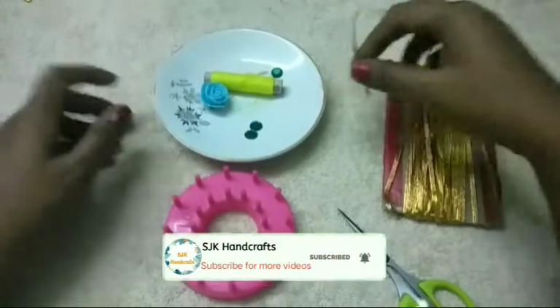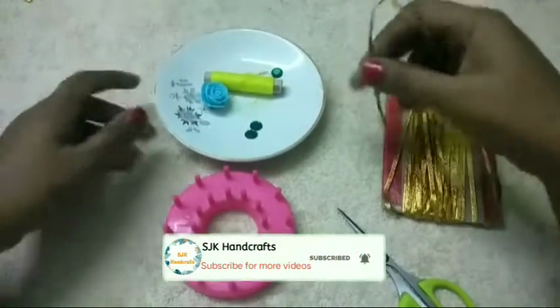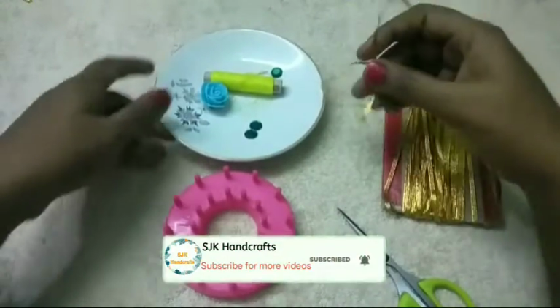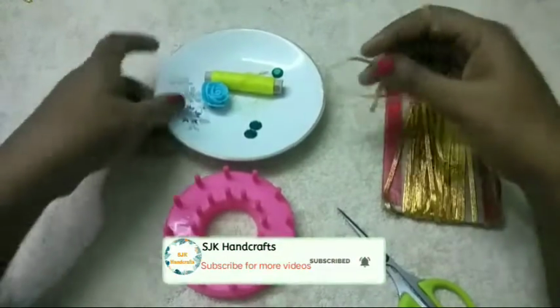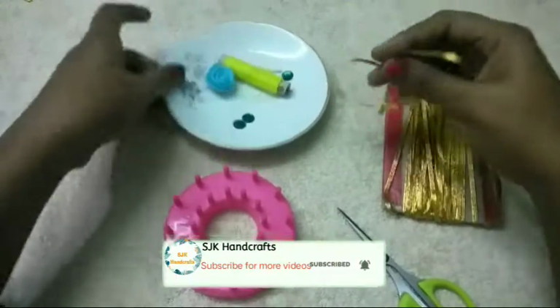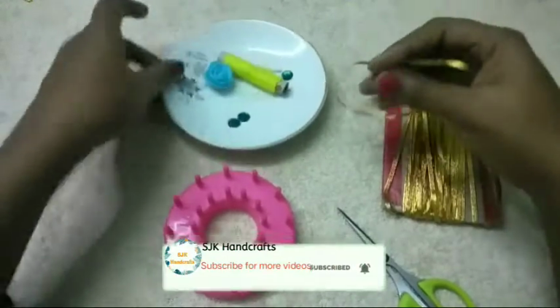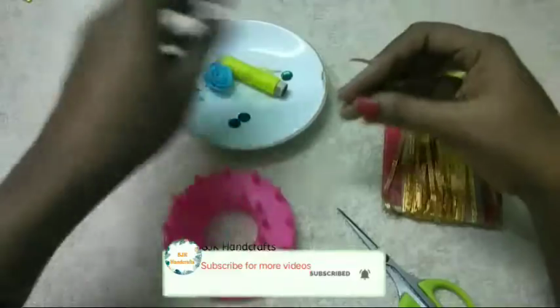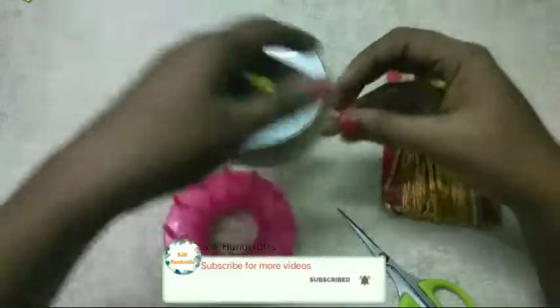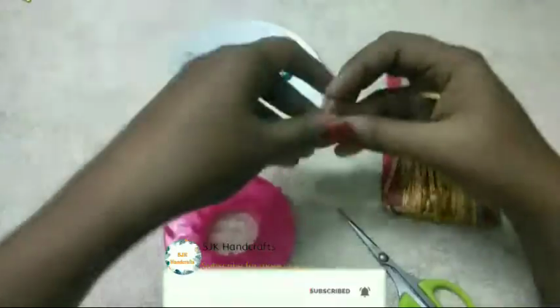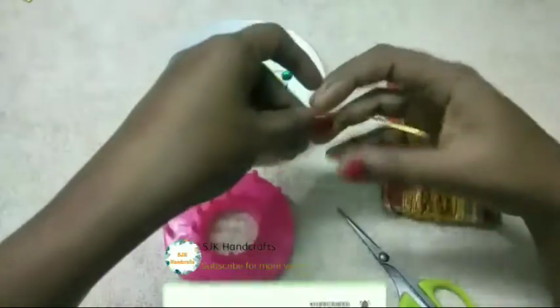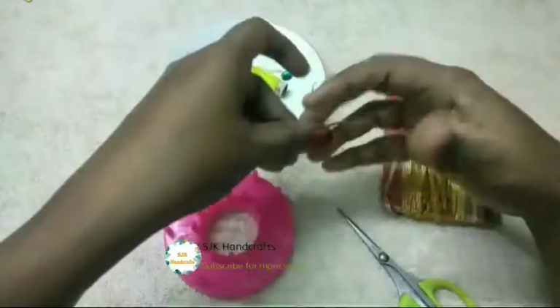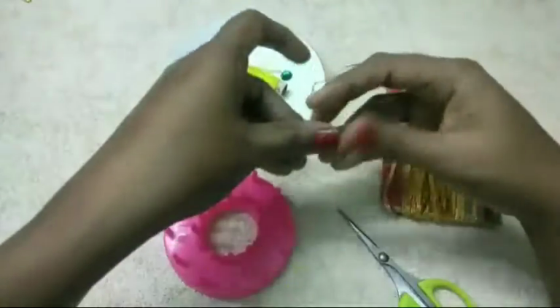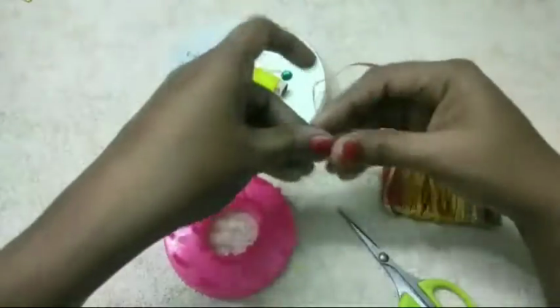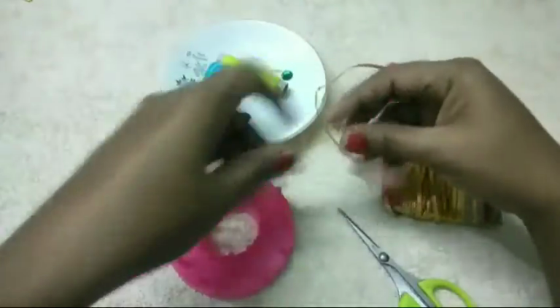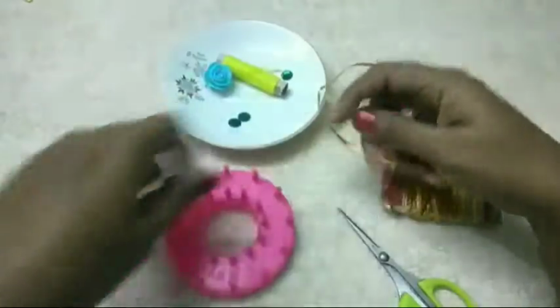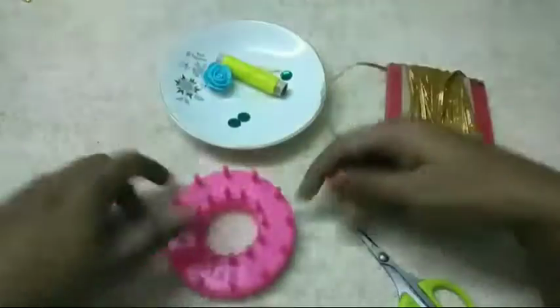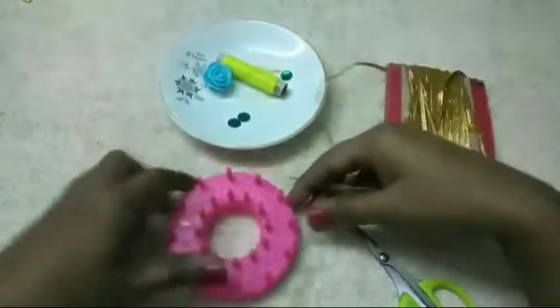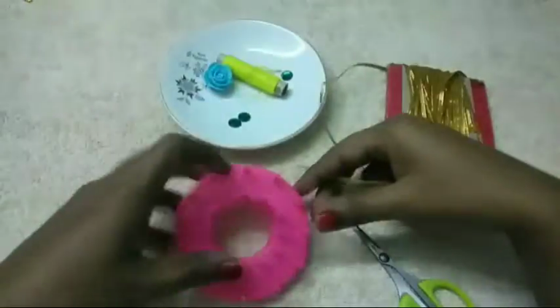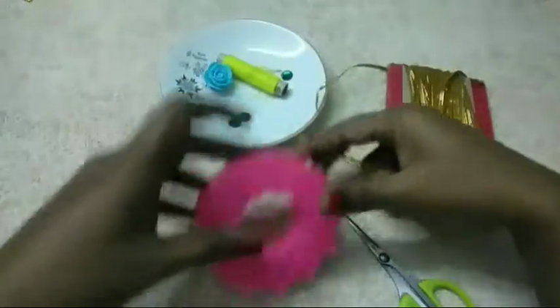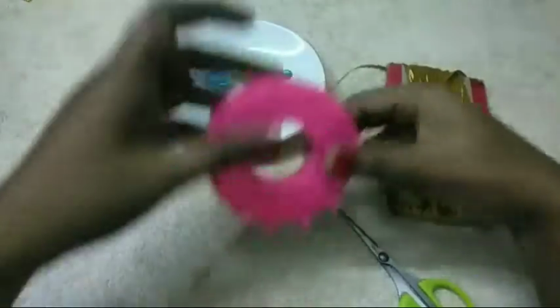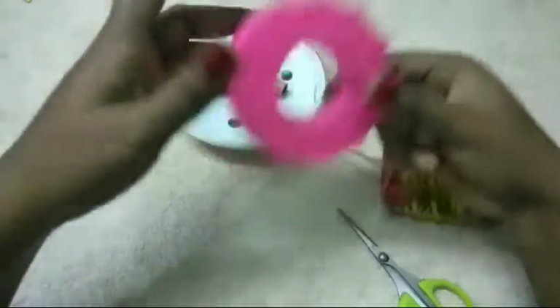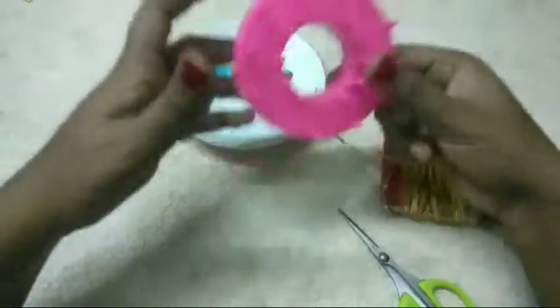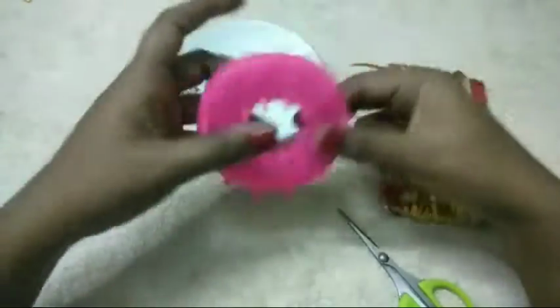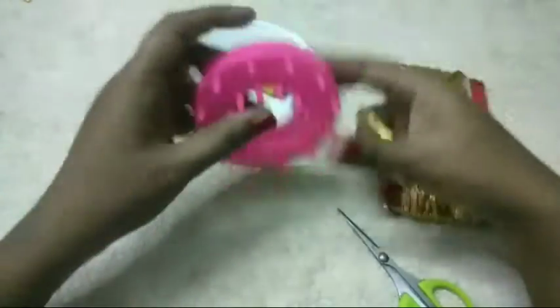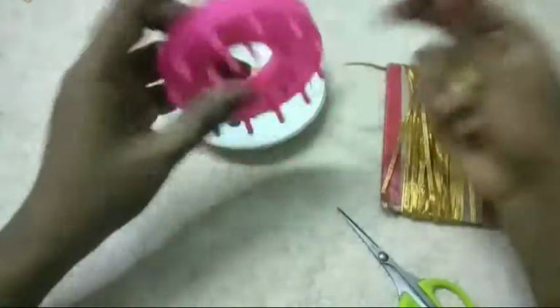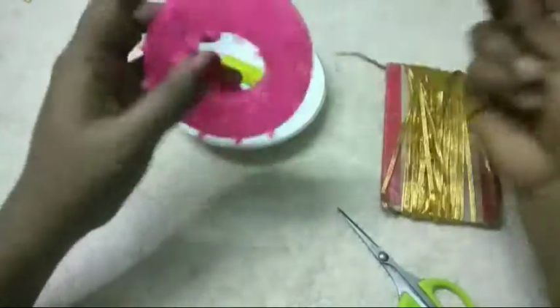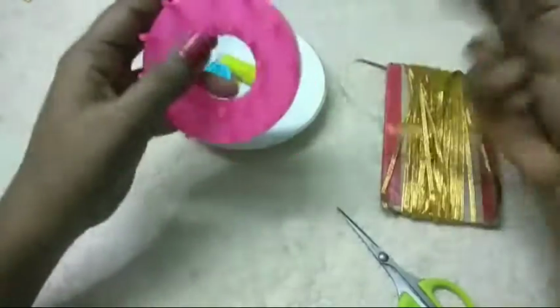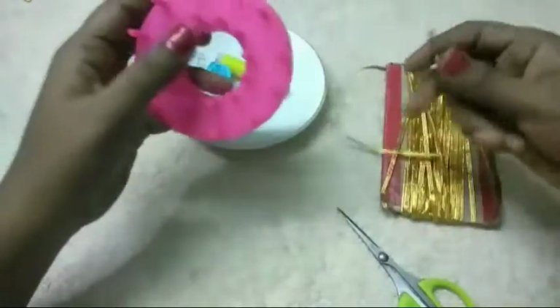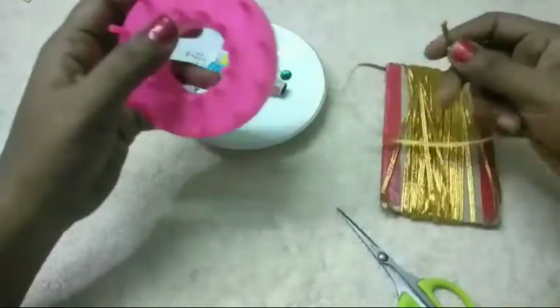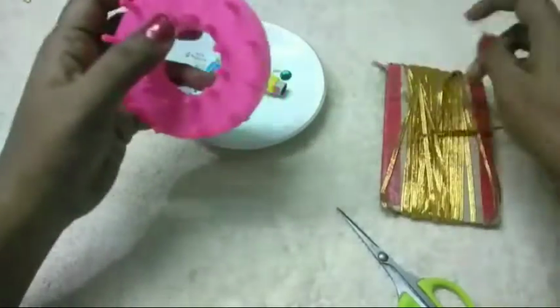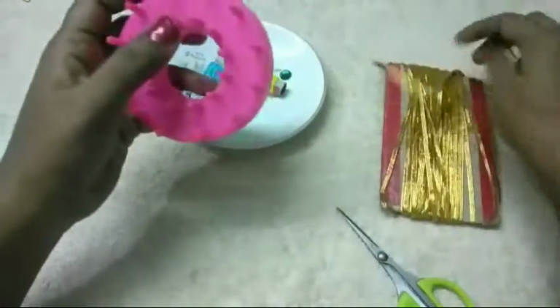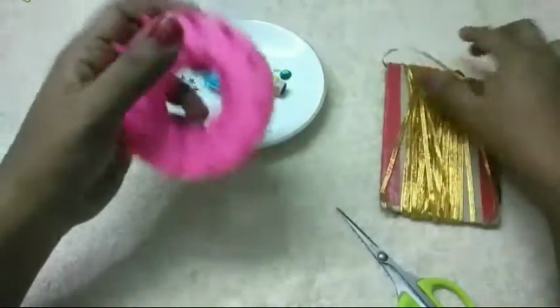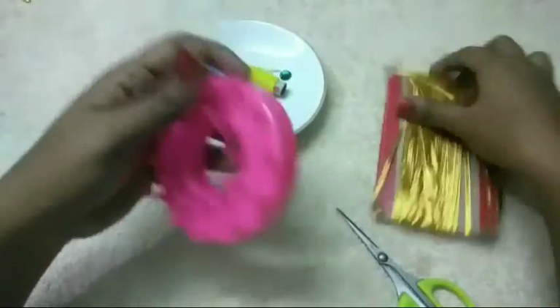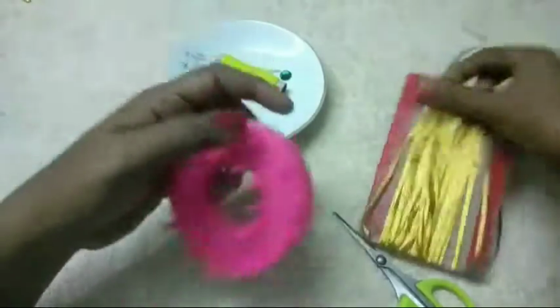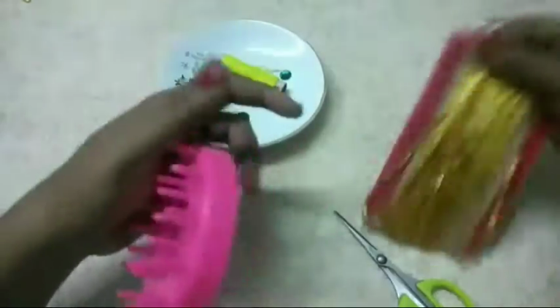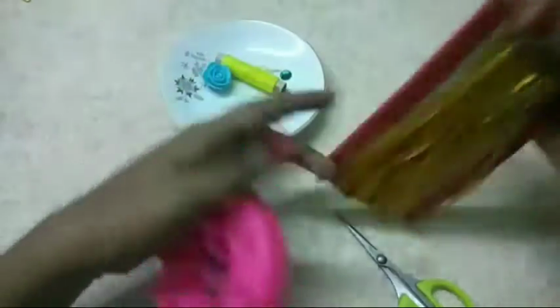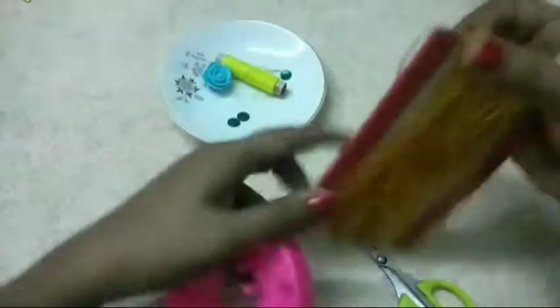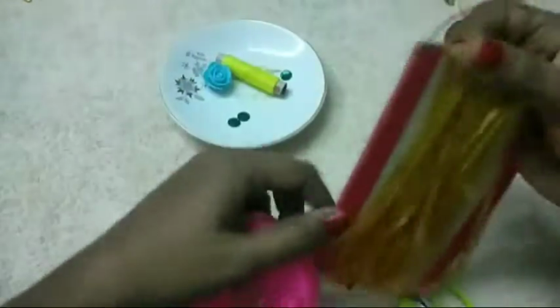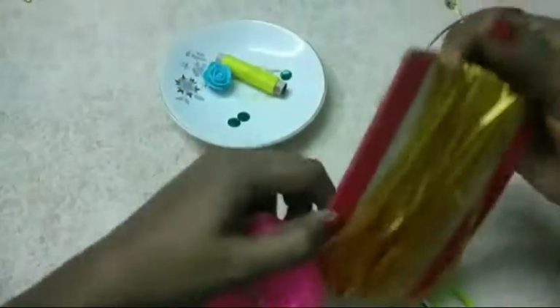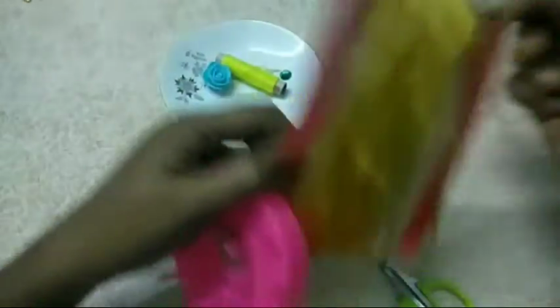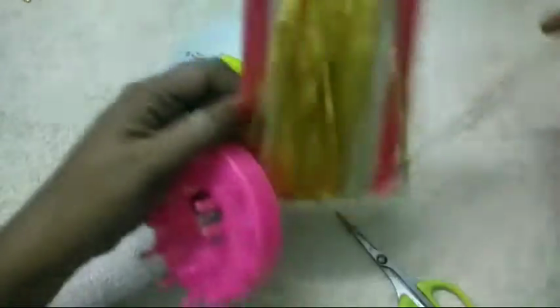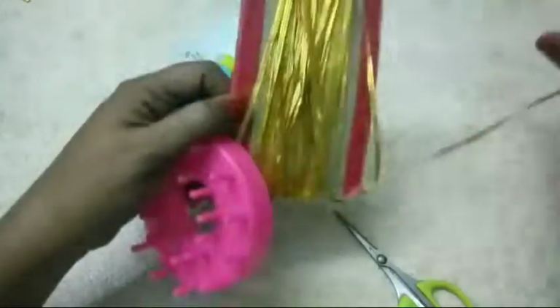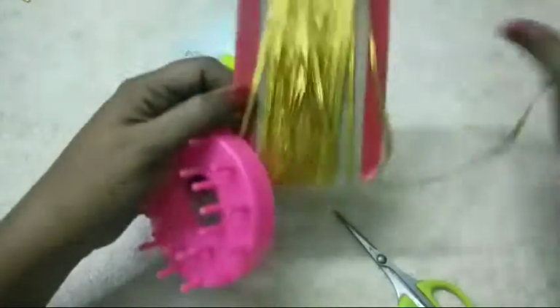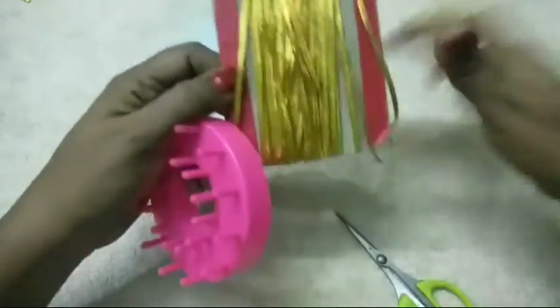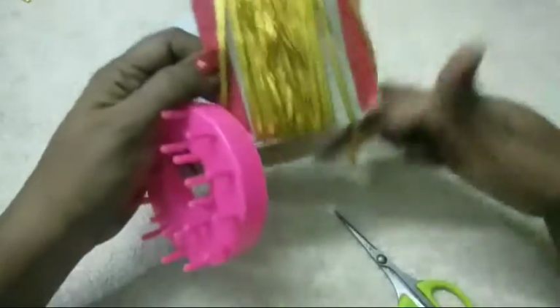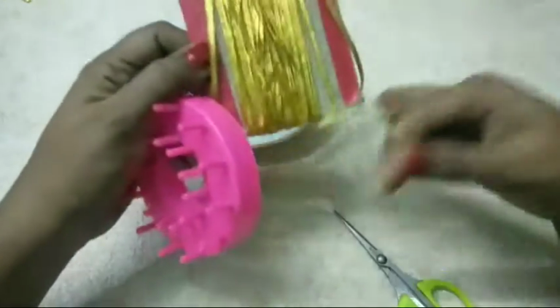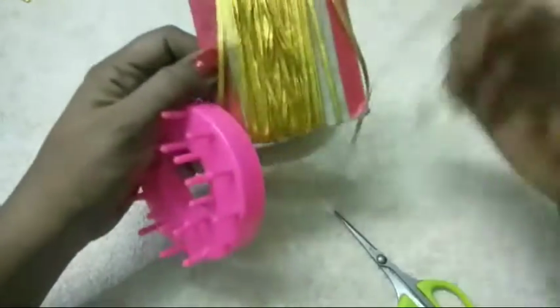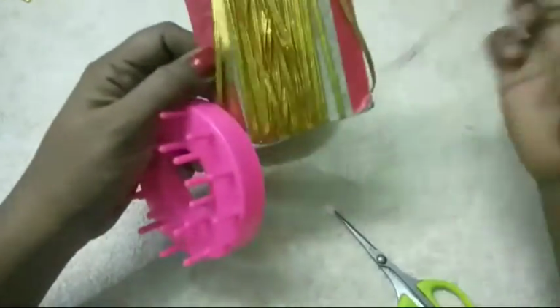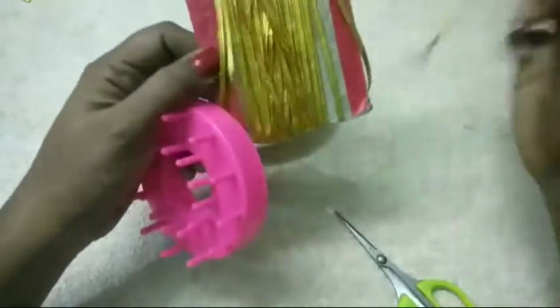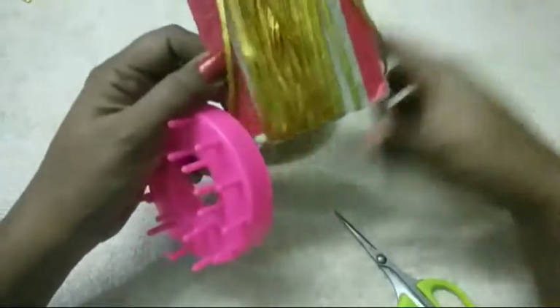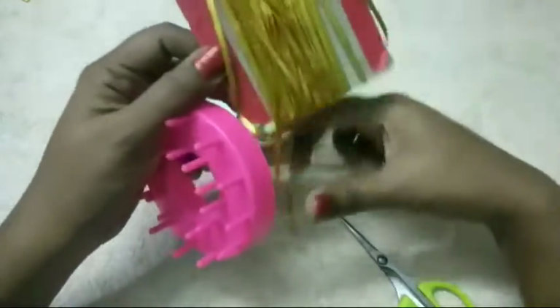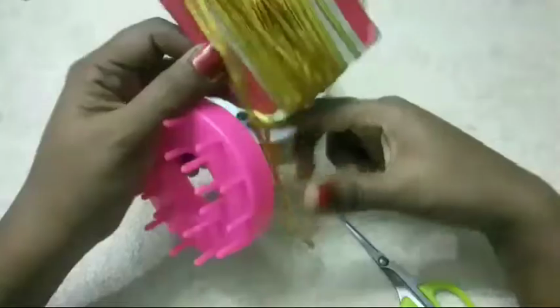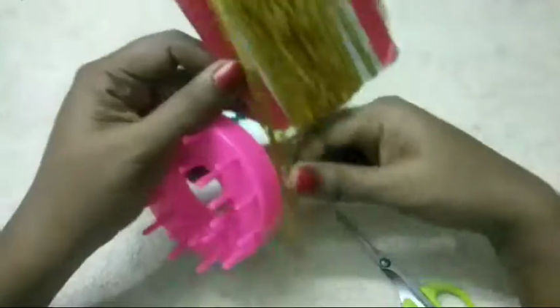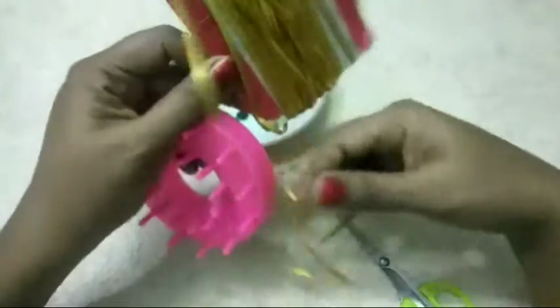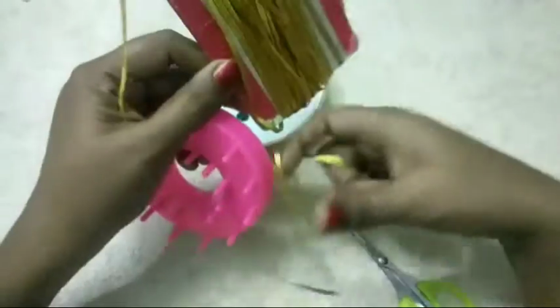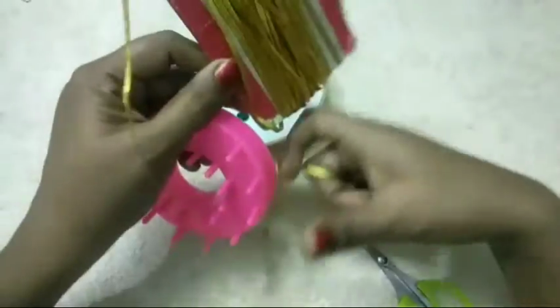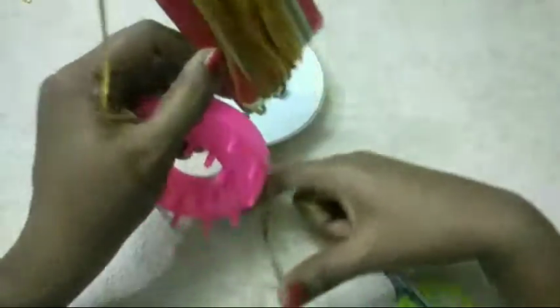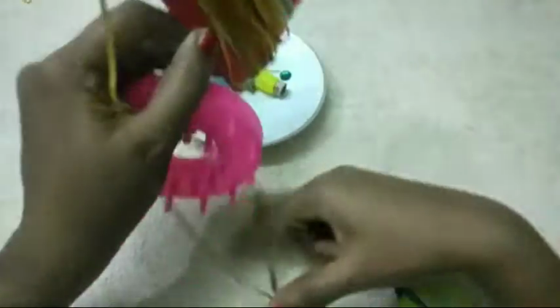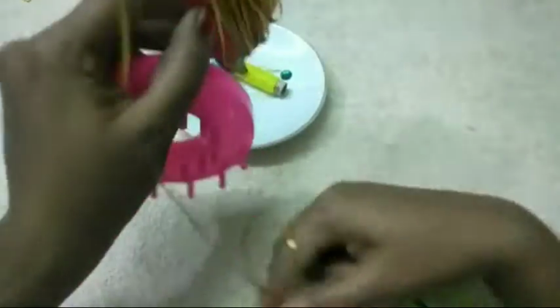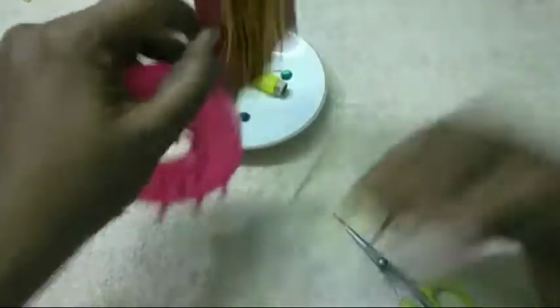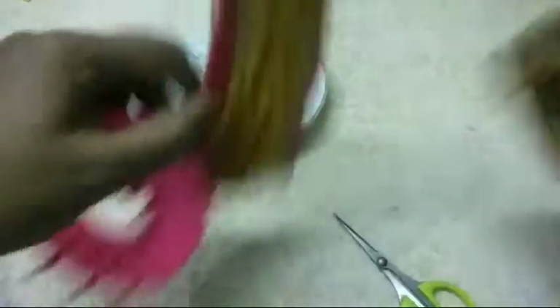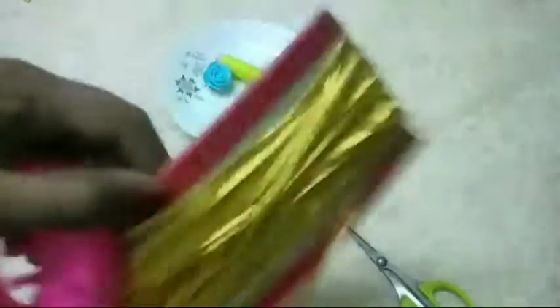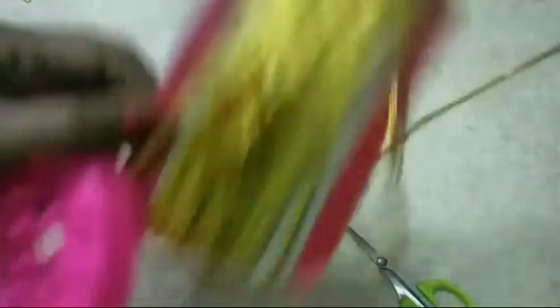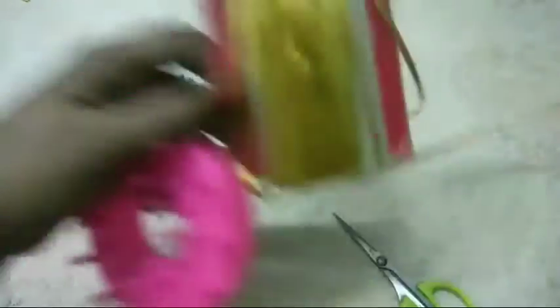If we look at the wall hanging, we are going to make a golden lace. We are going to make a lace.